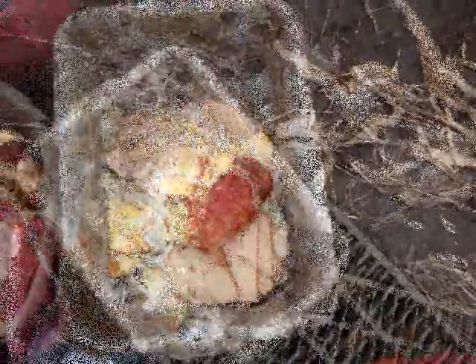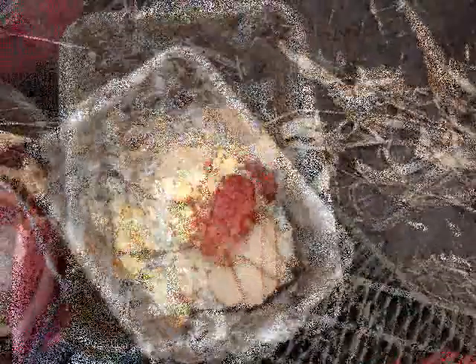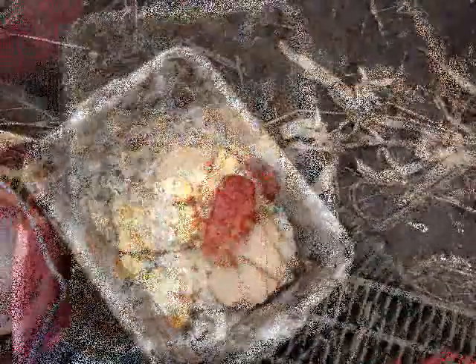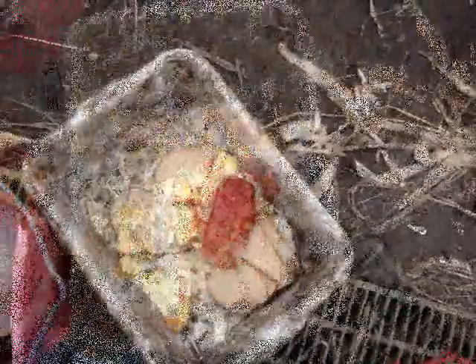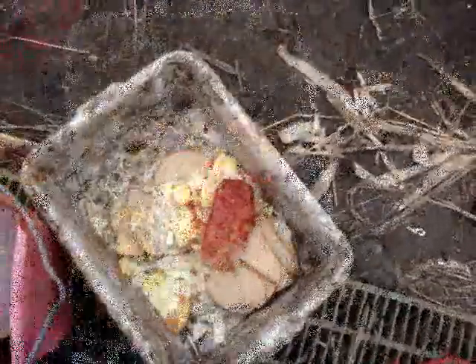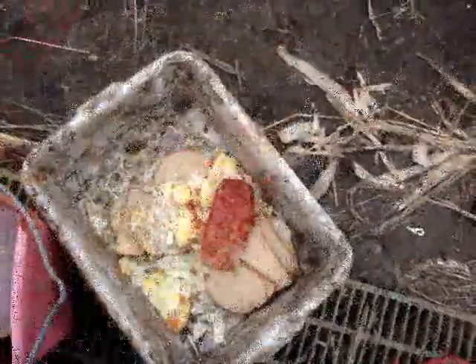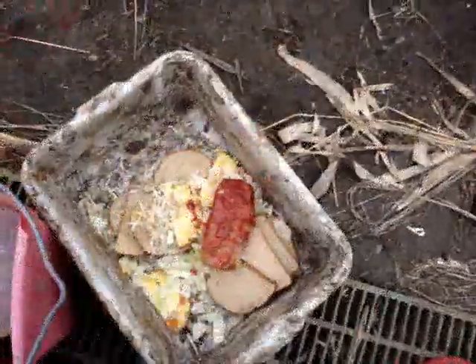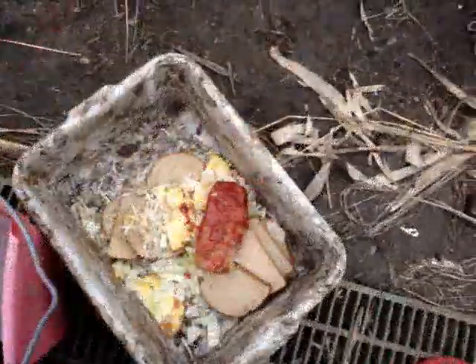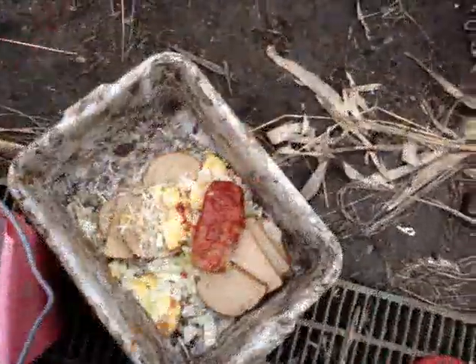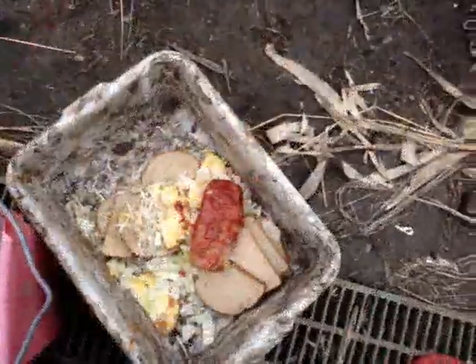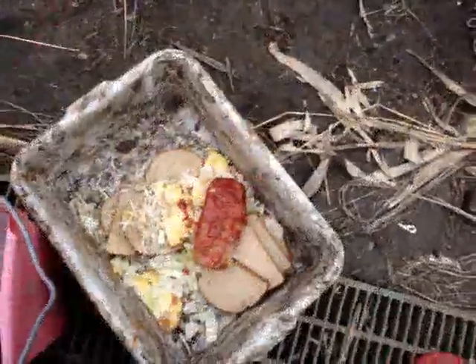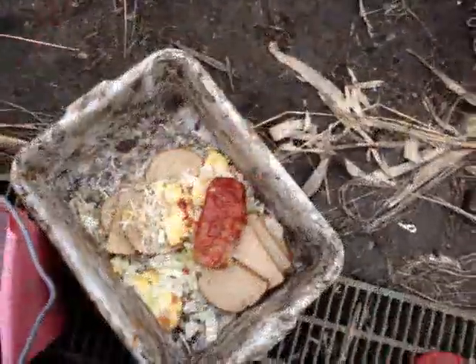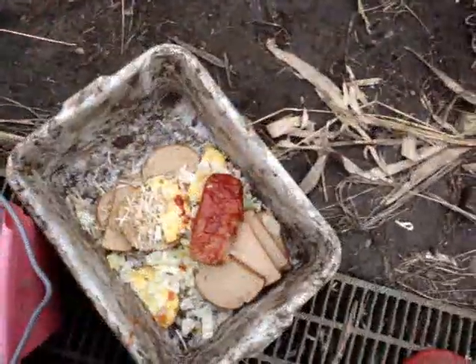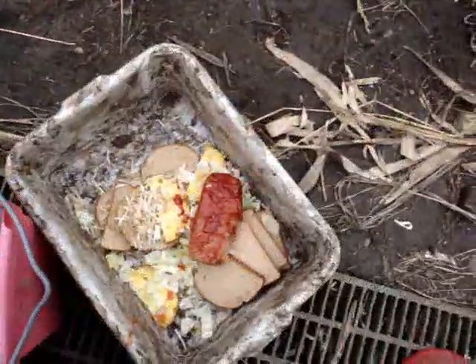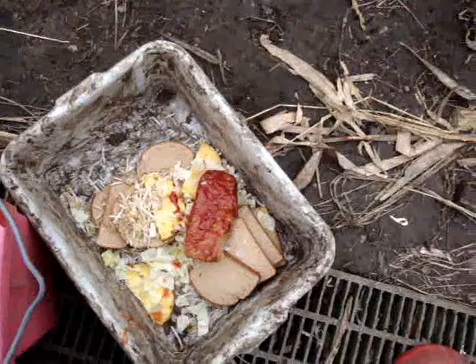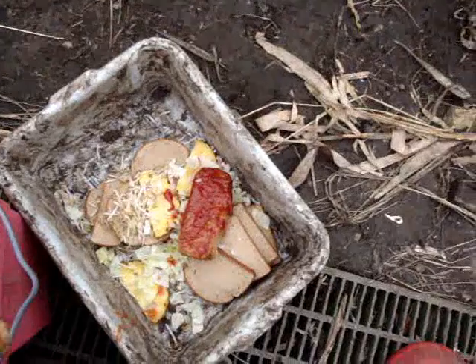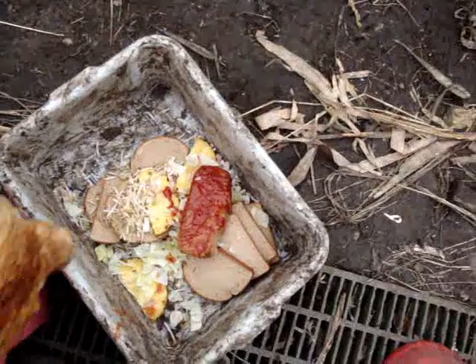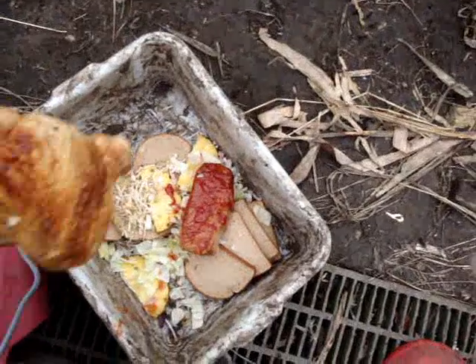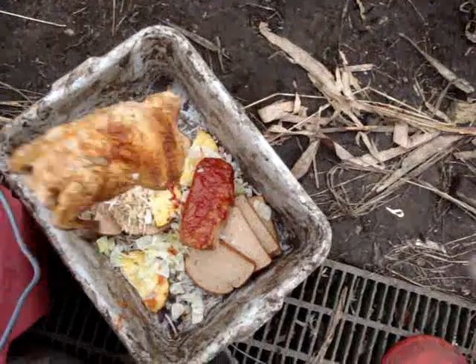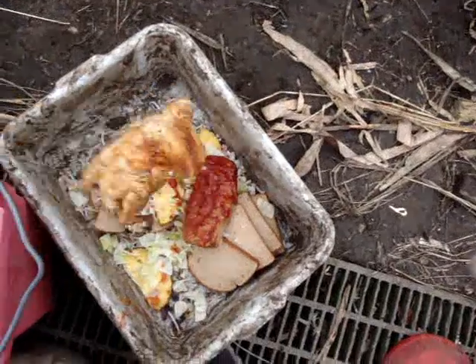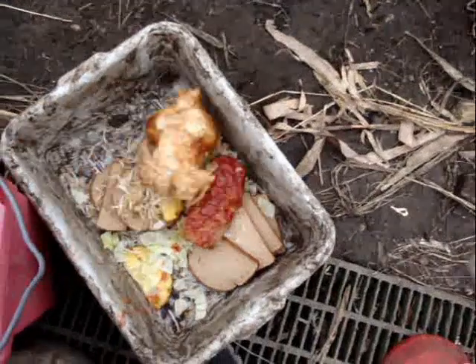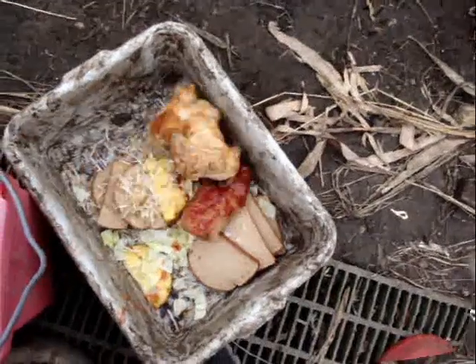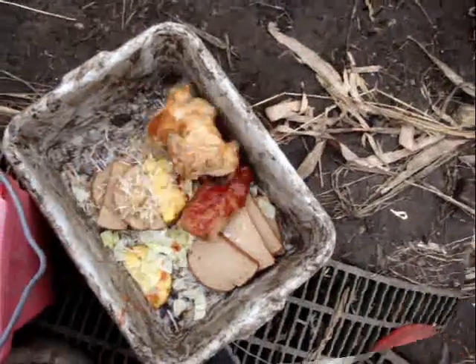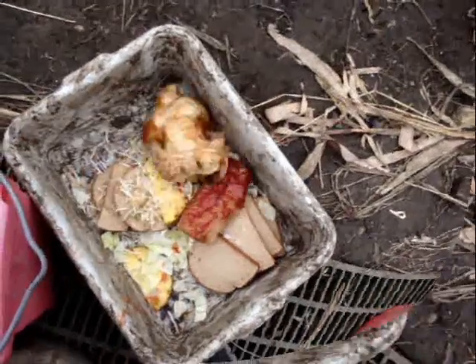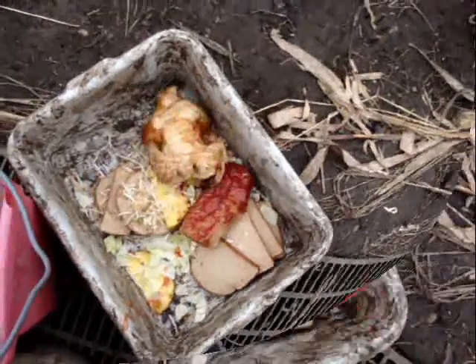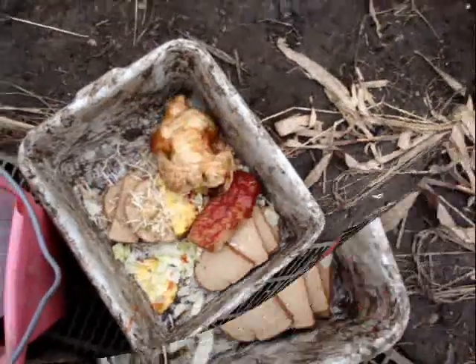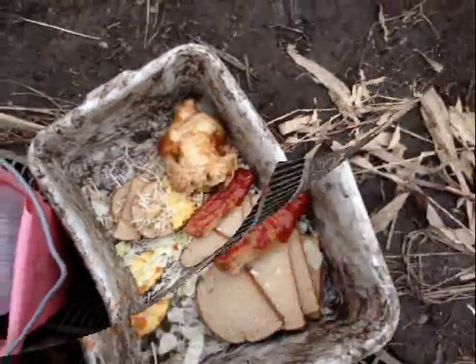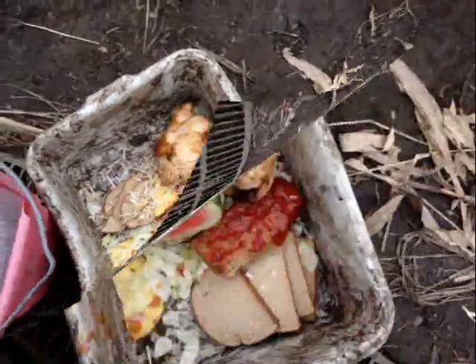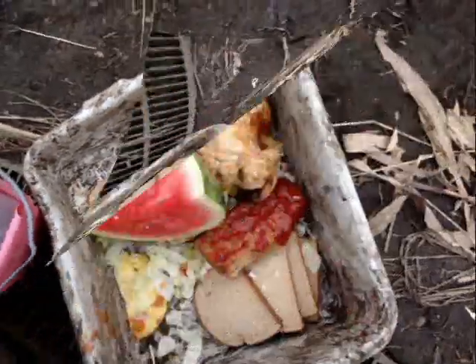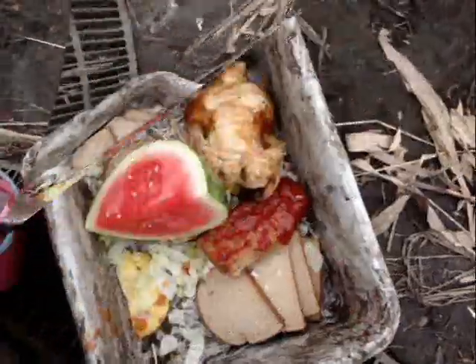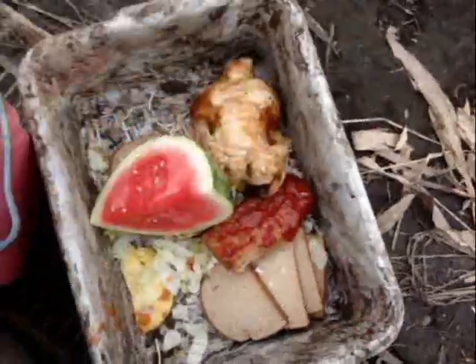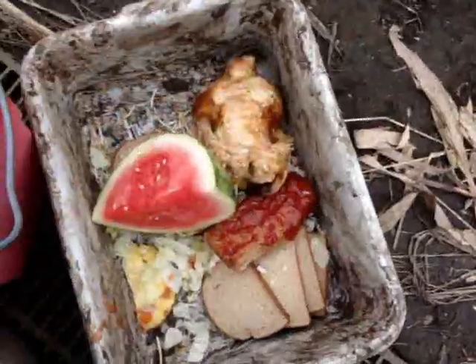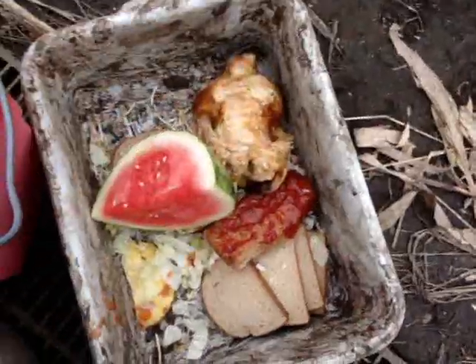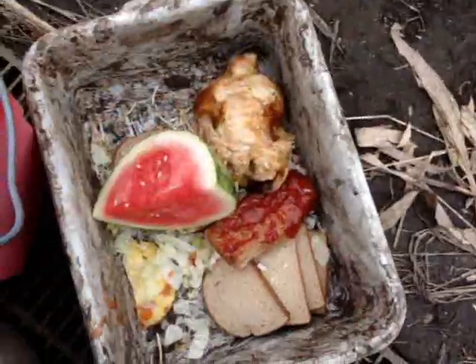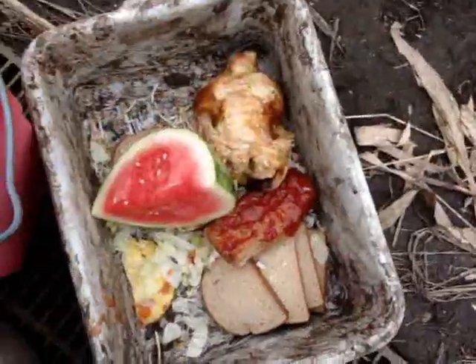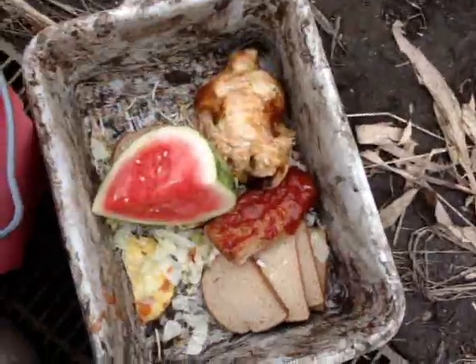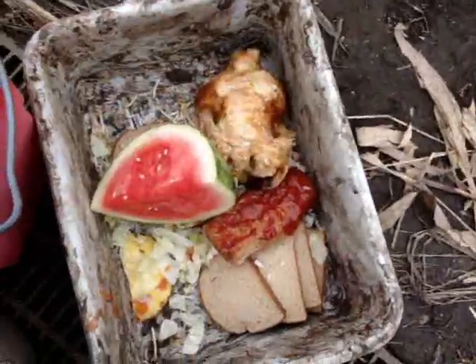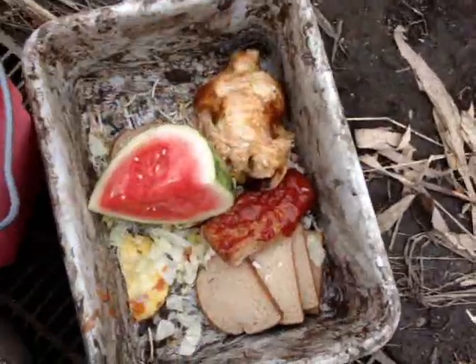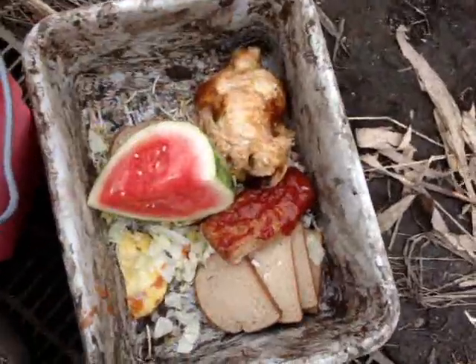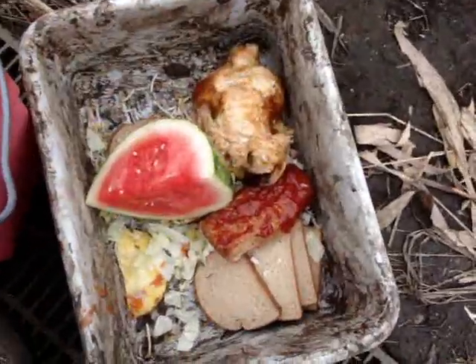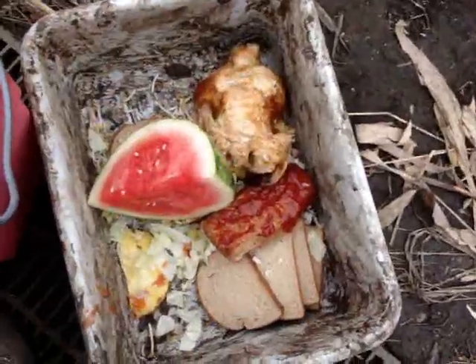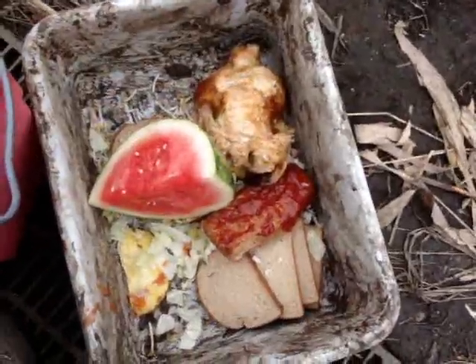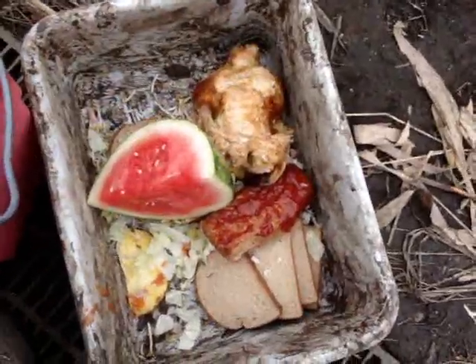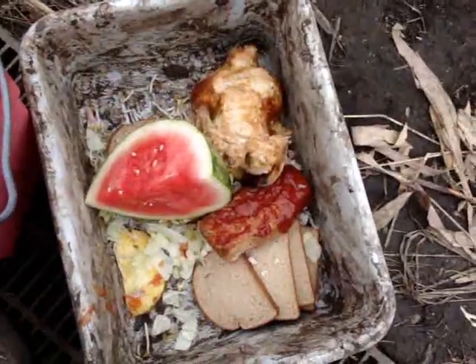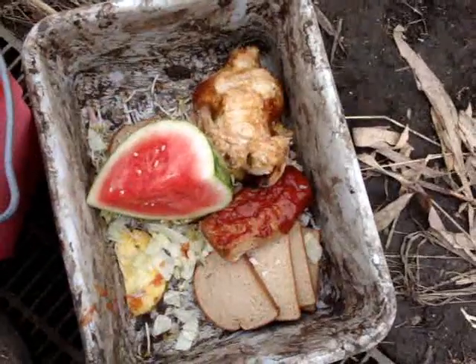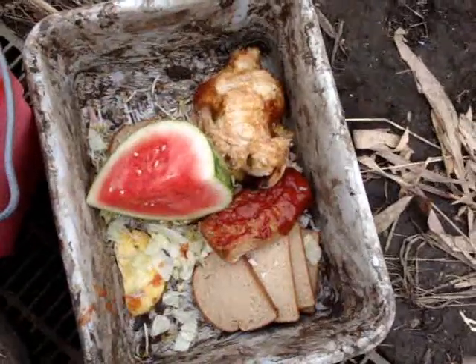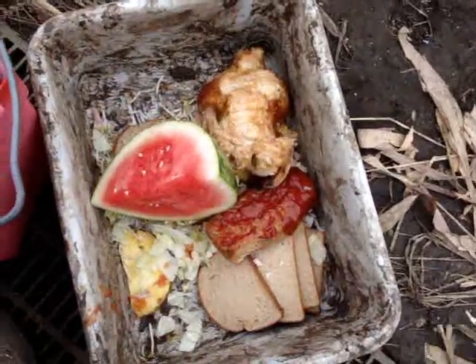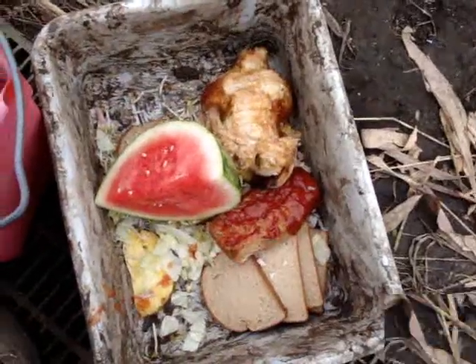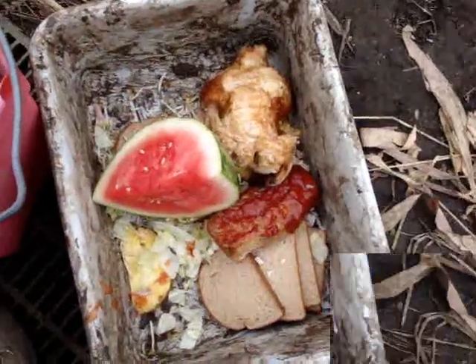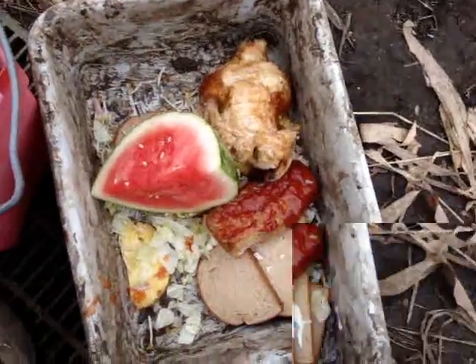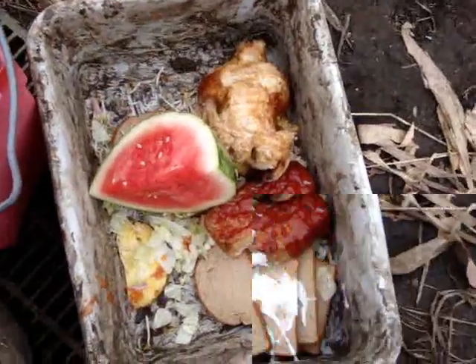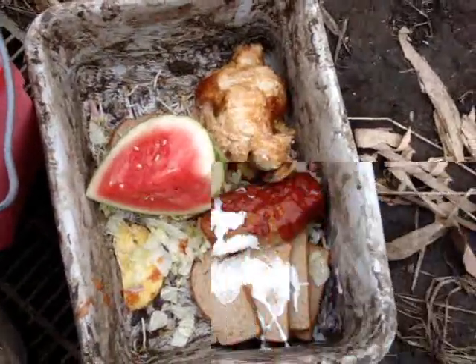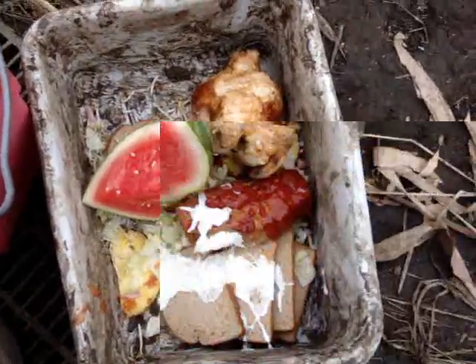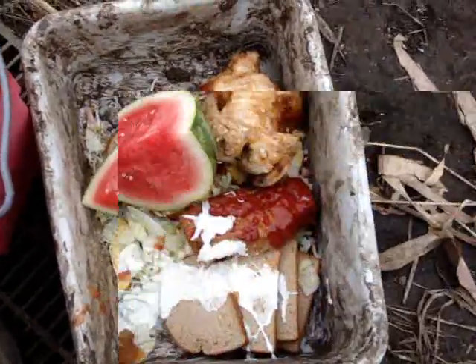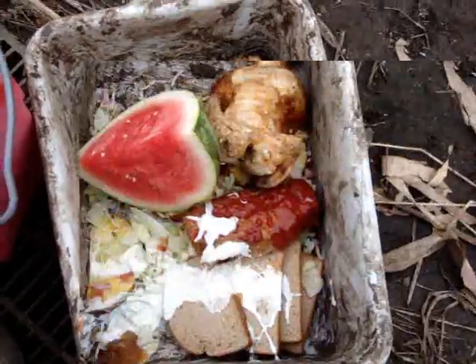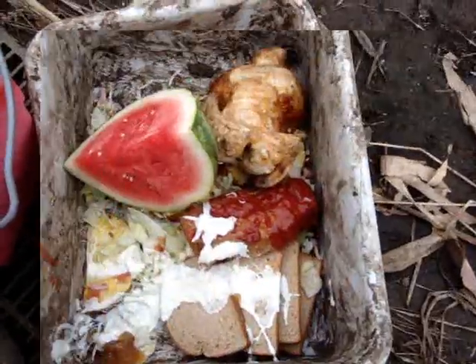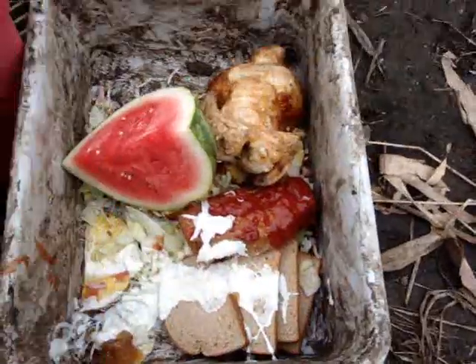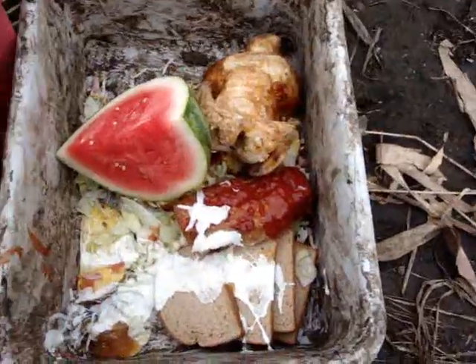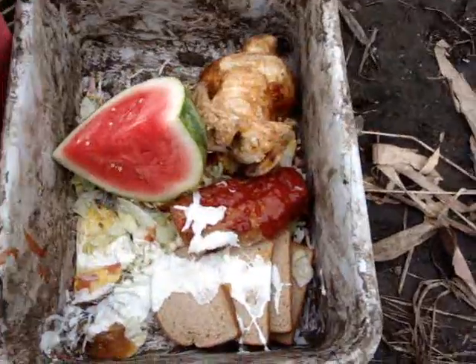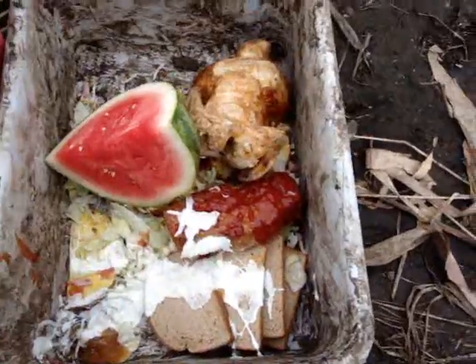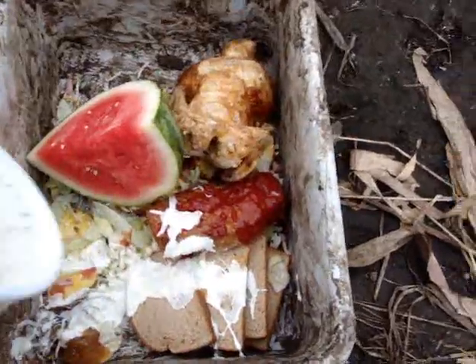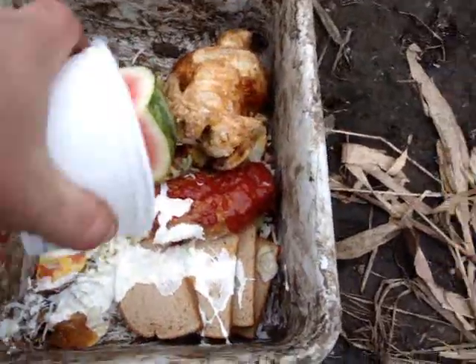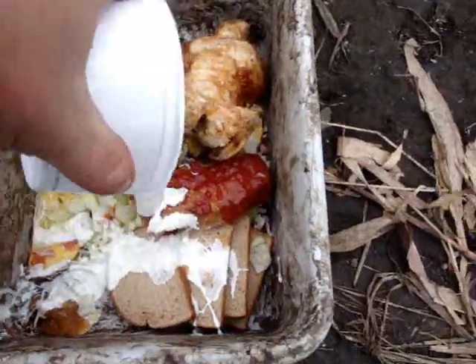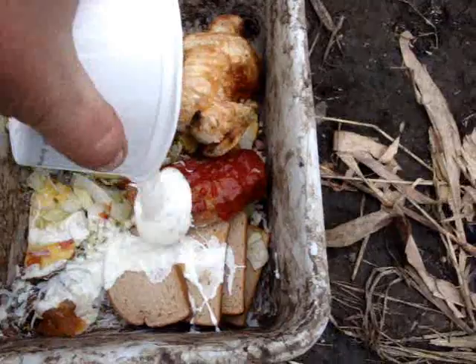Next, add in one whole chicken. As a garnish, we're going to add a watermelon. Next, add salad dressing.